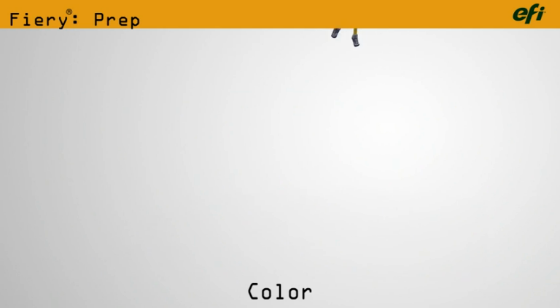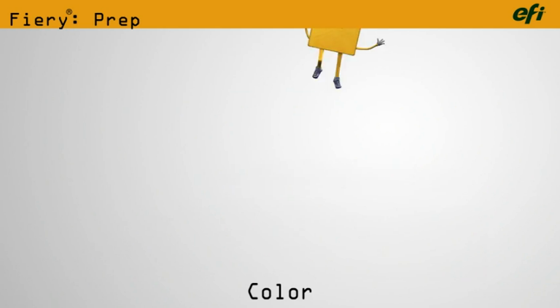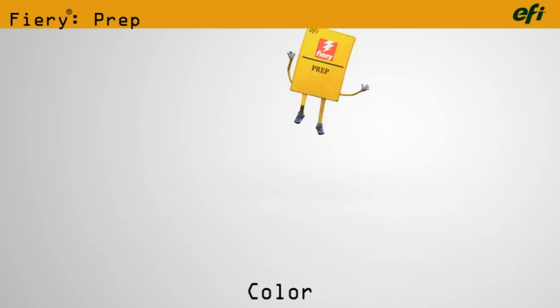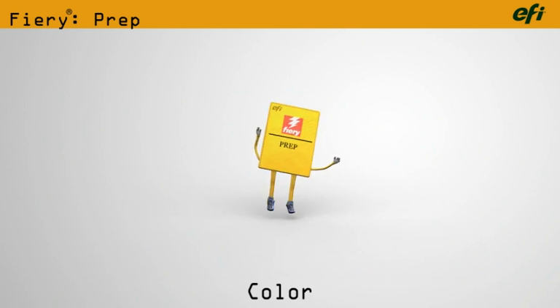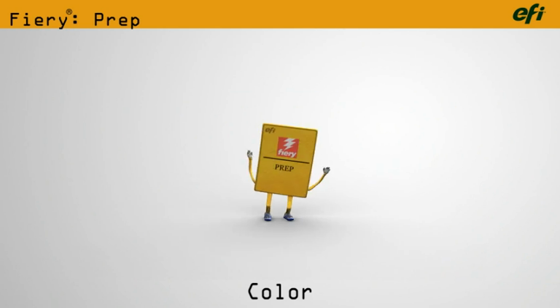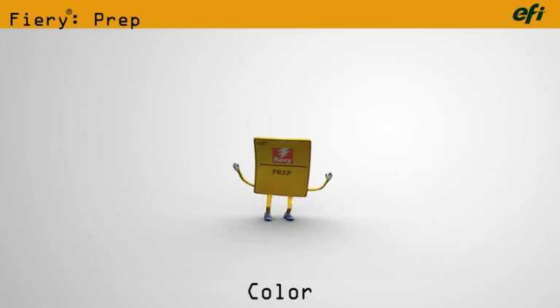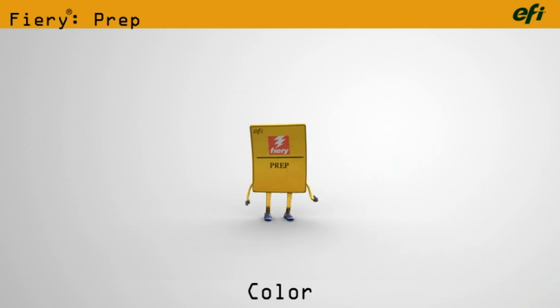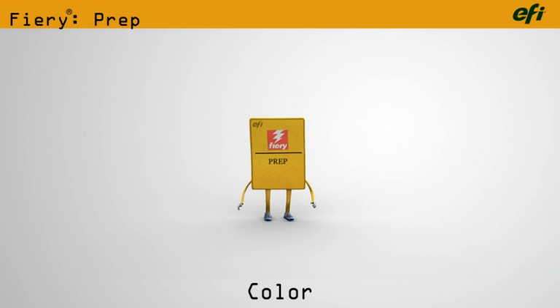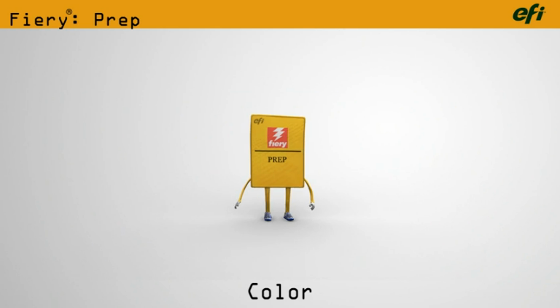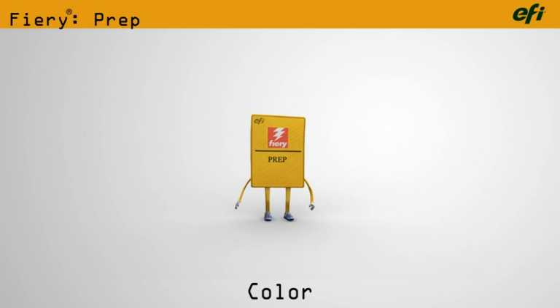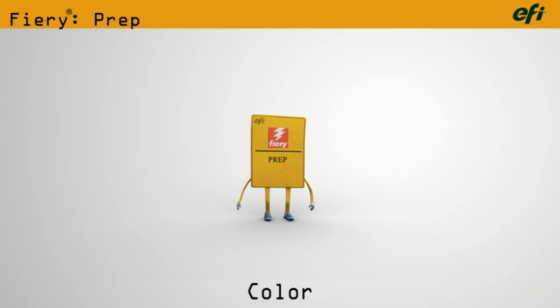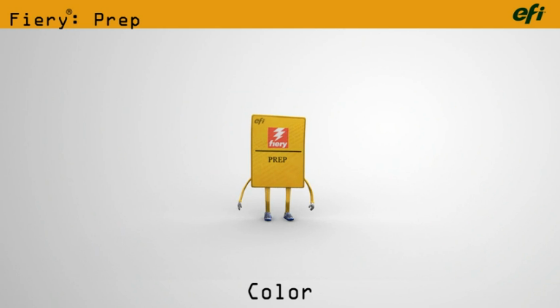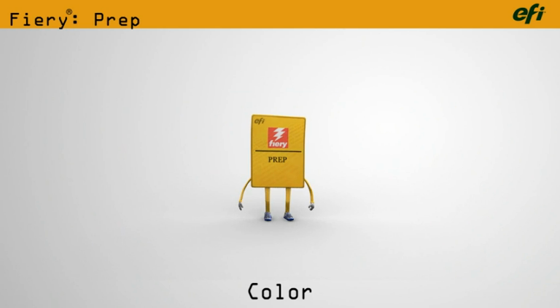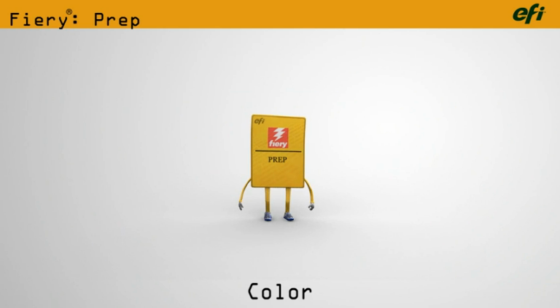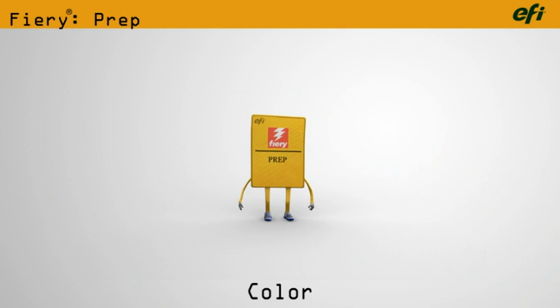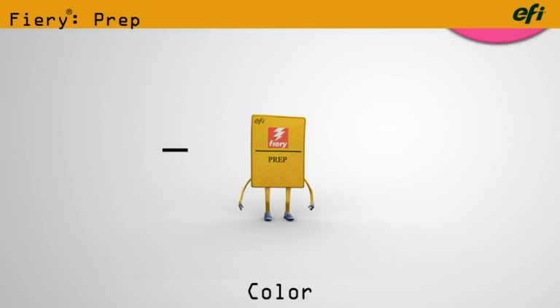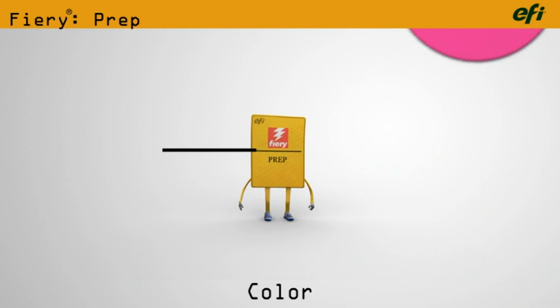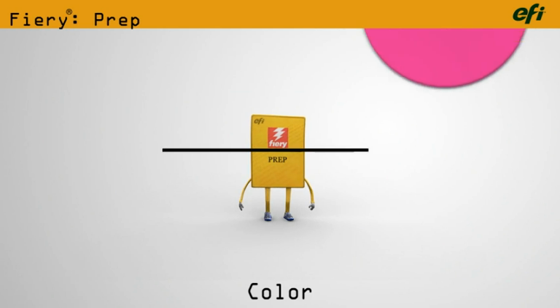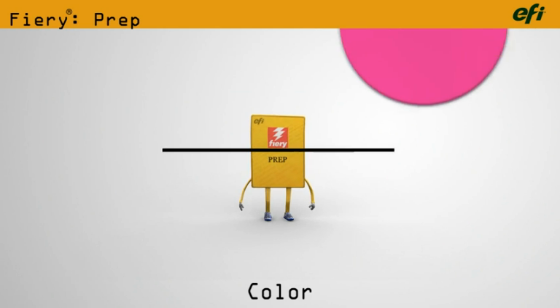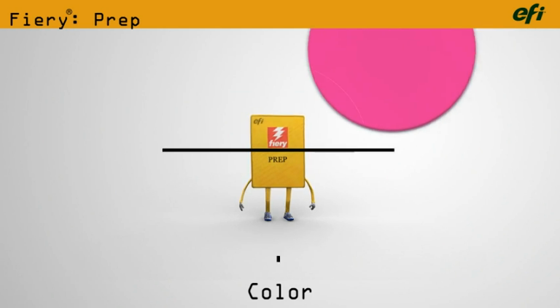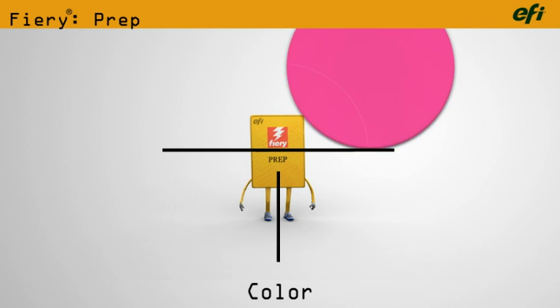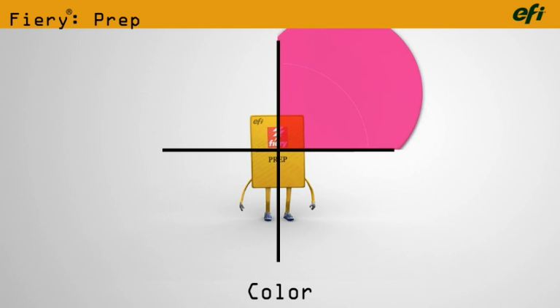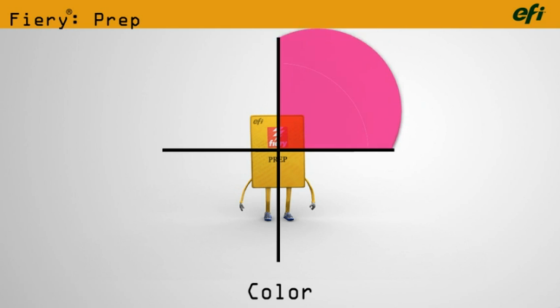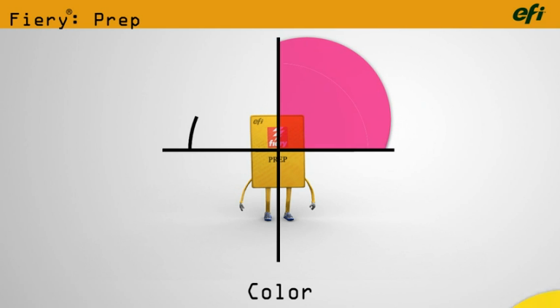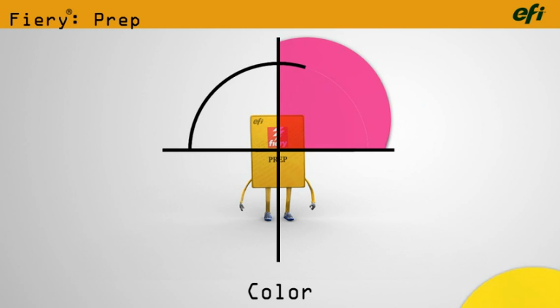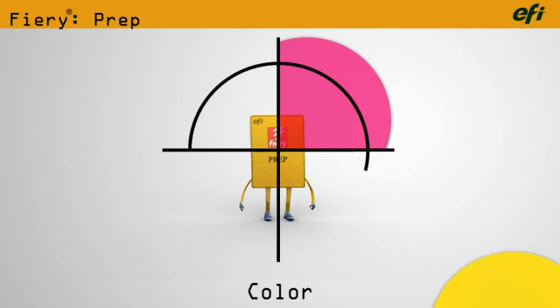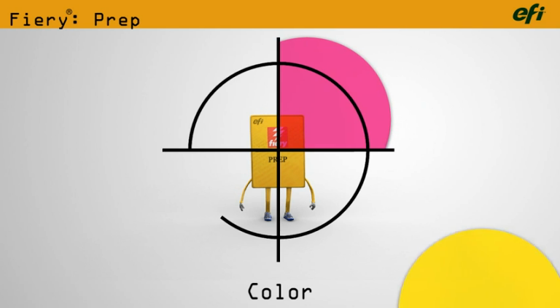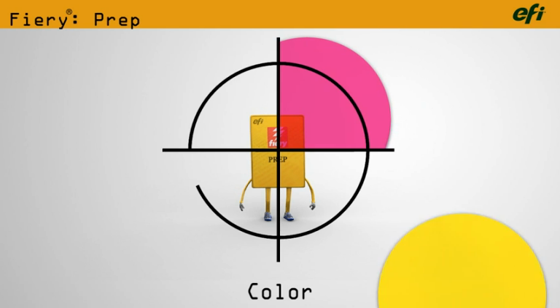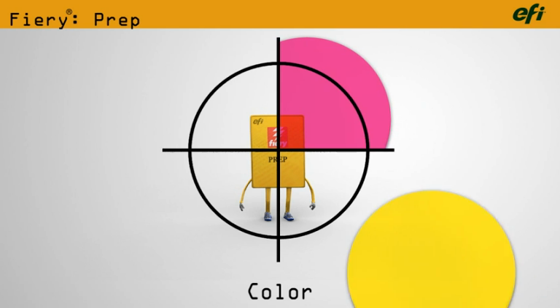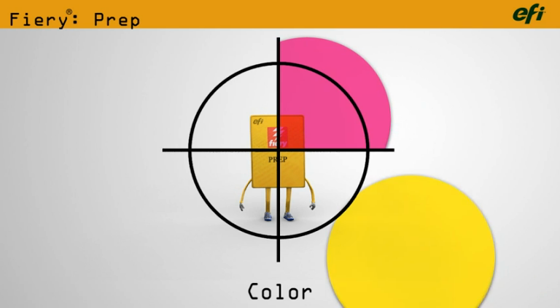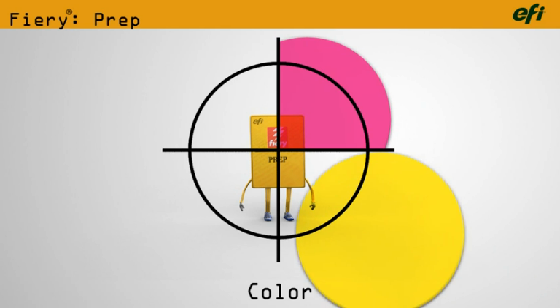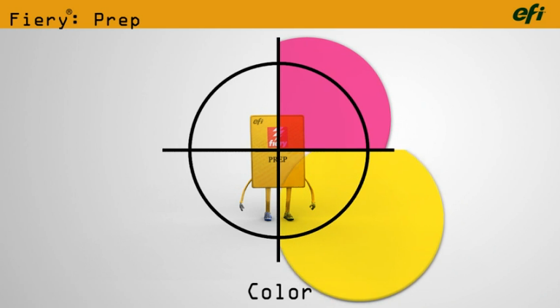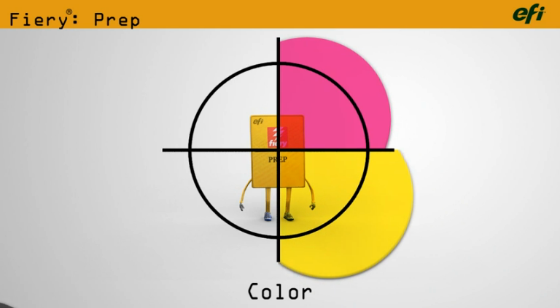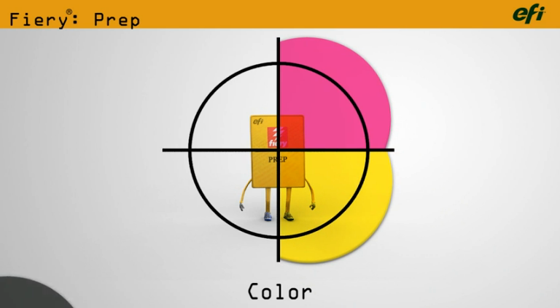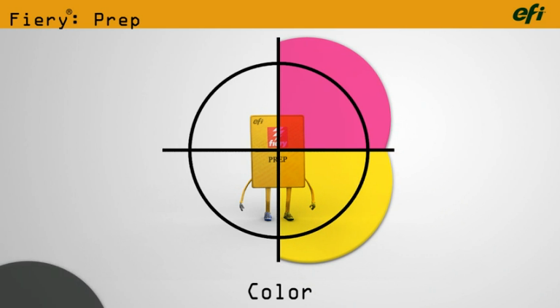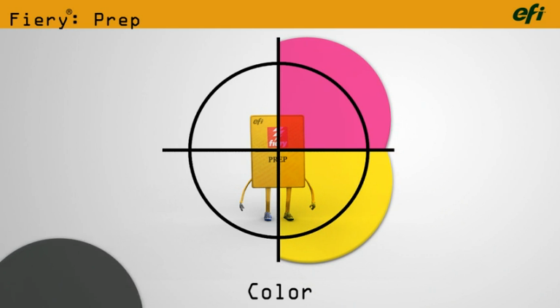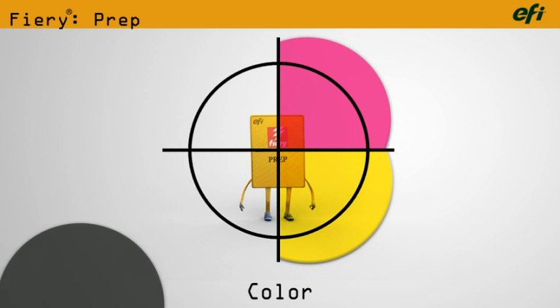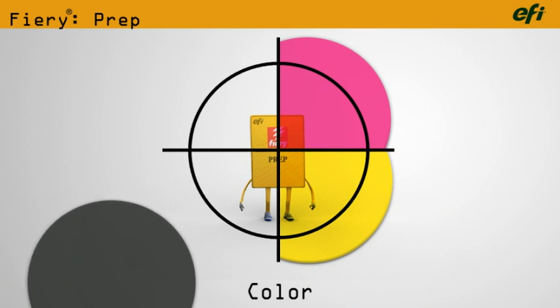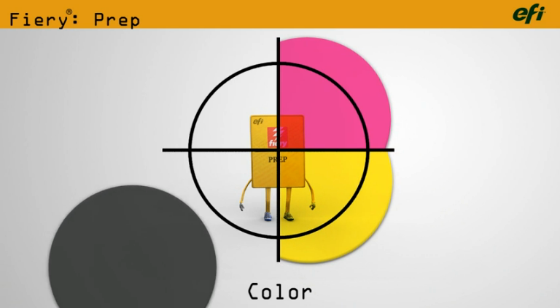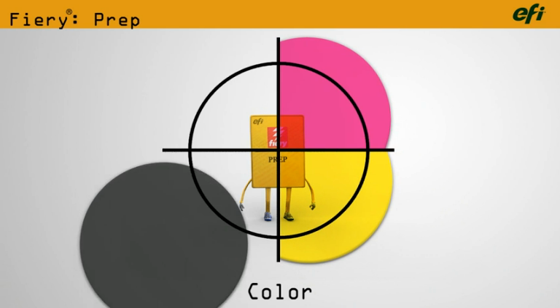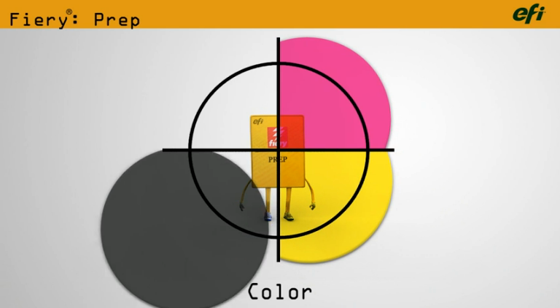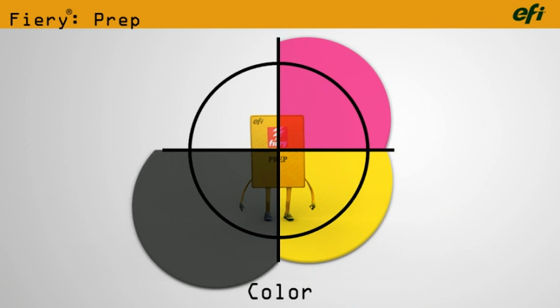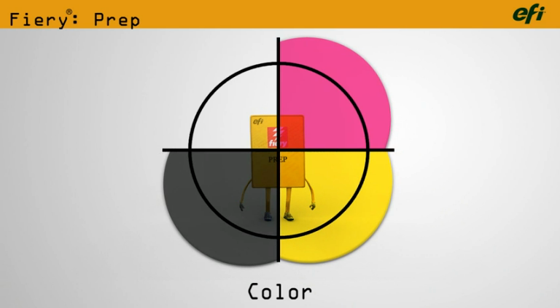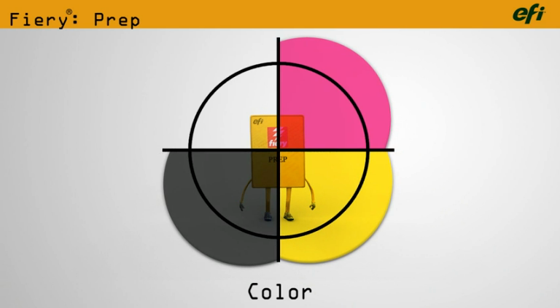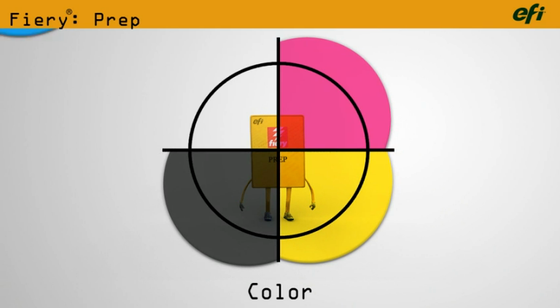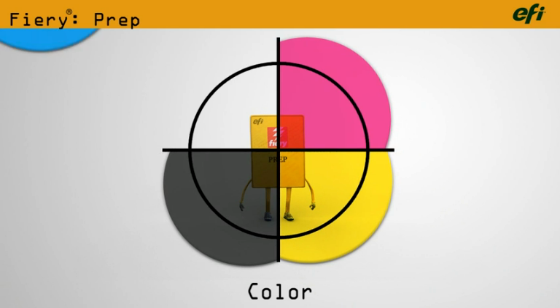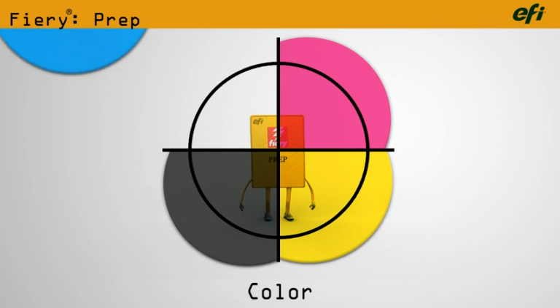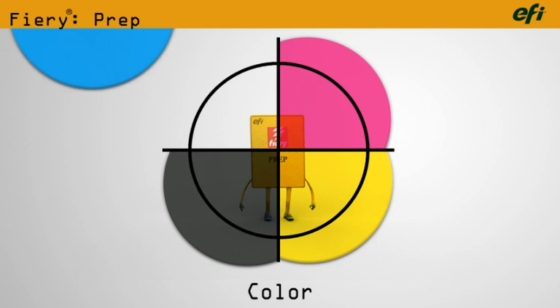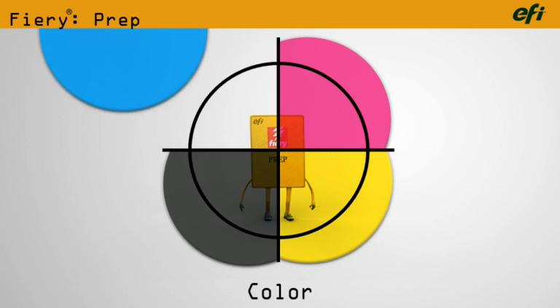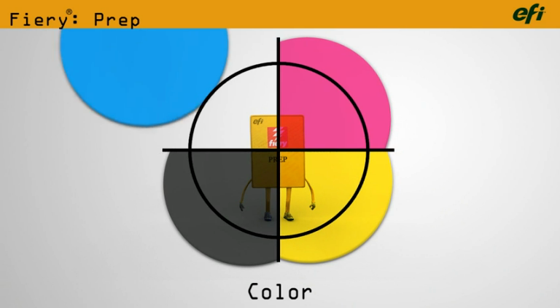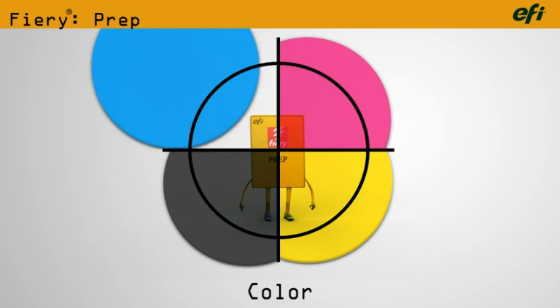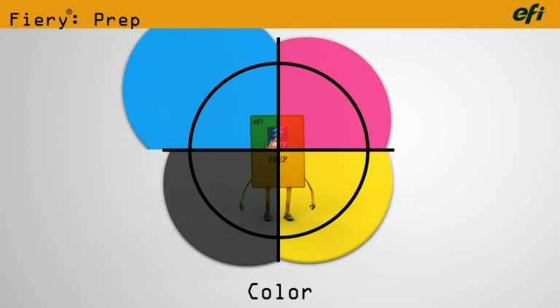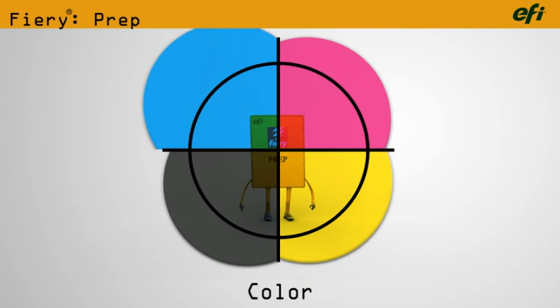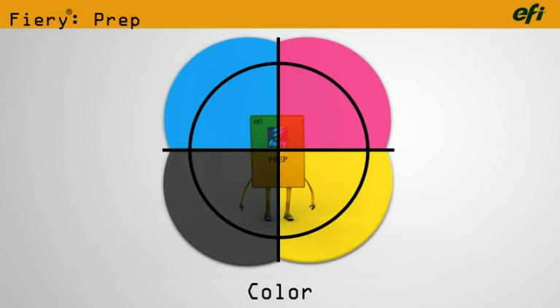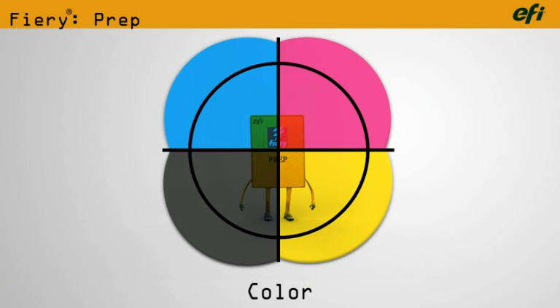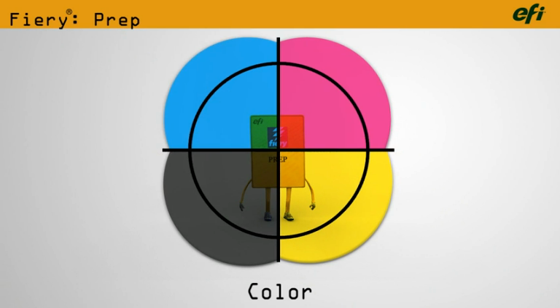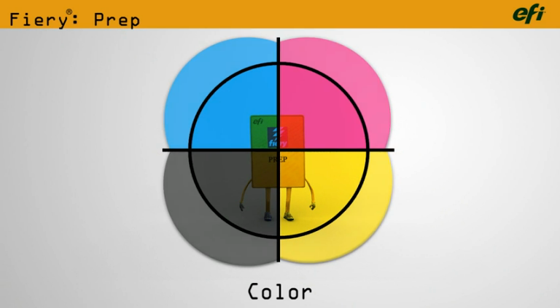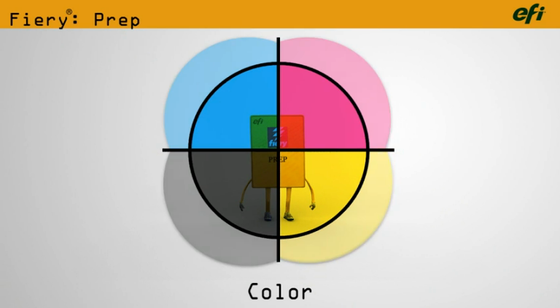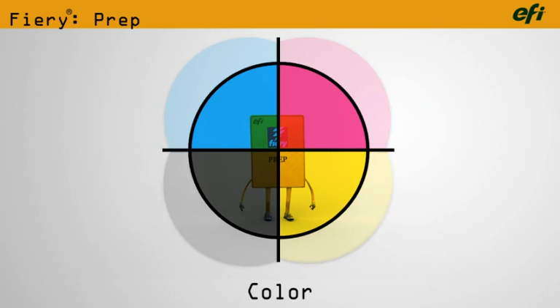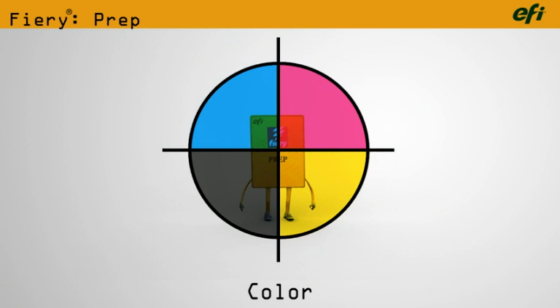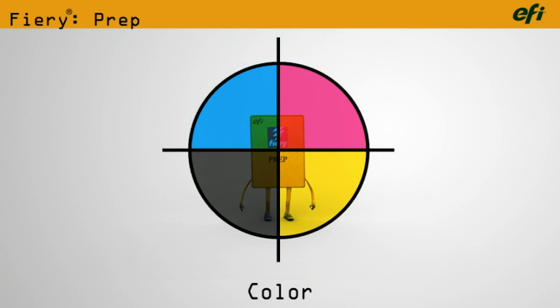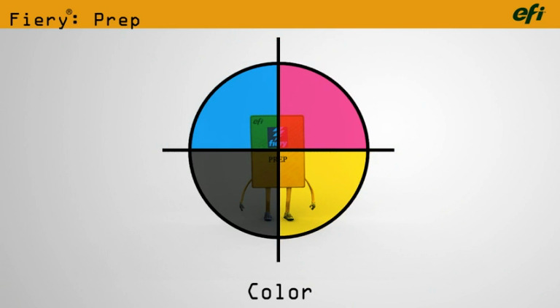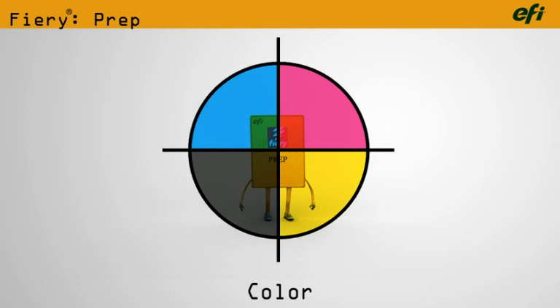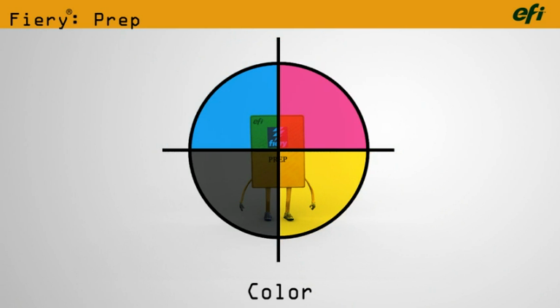Fiery Controllers make sure your color output is accurate and consistent — page to page, job to job, printer to printer.